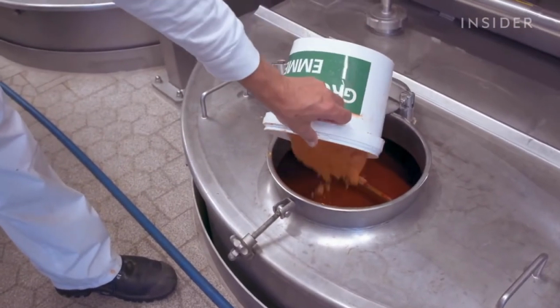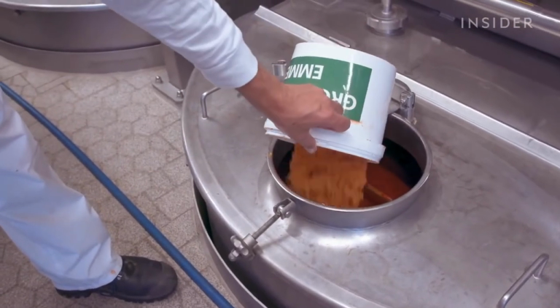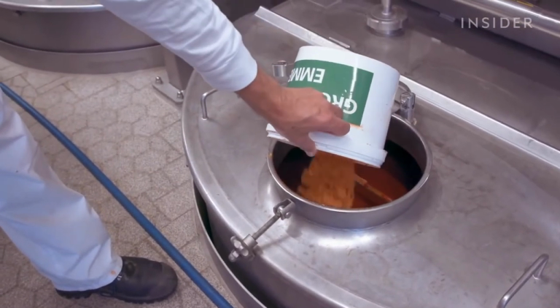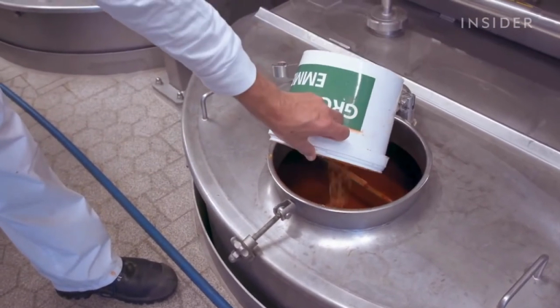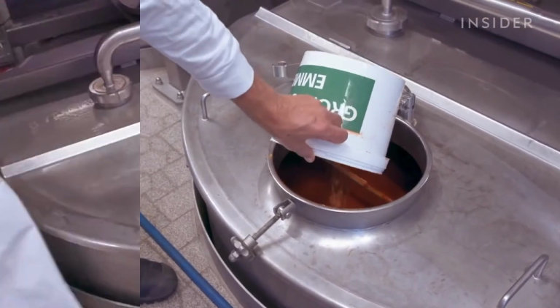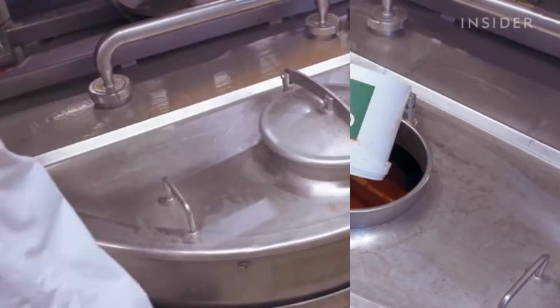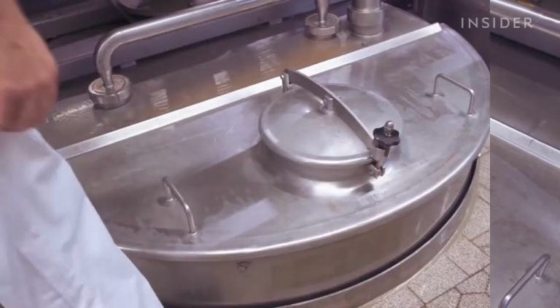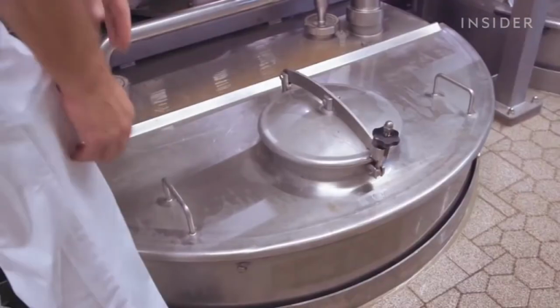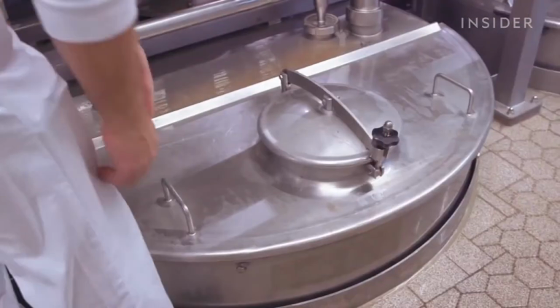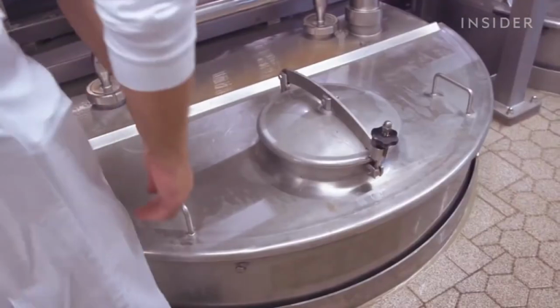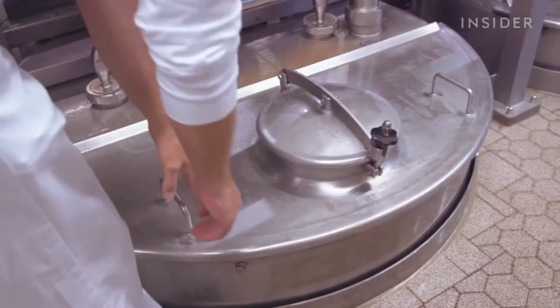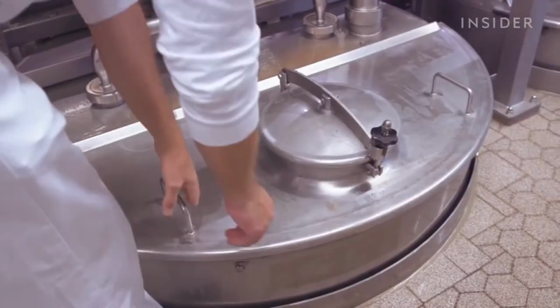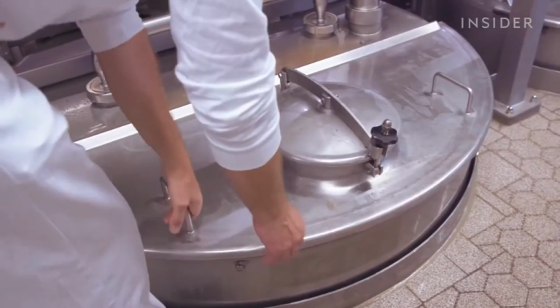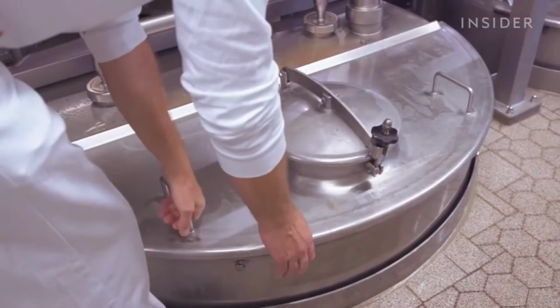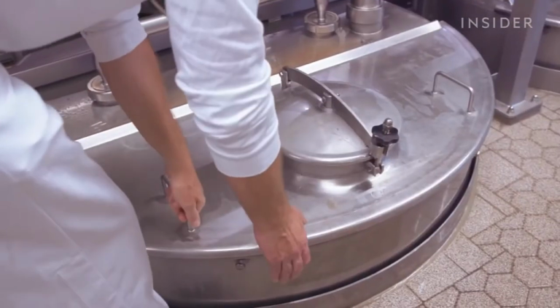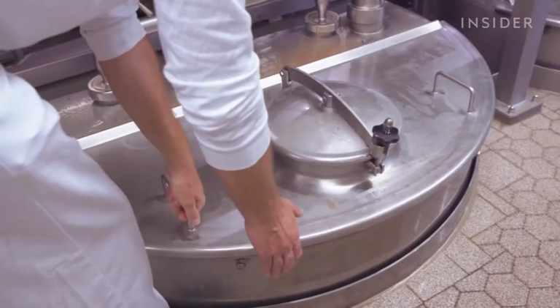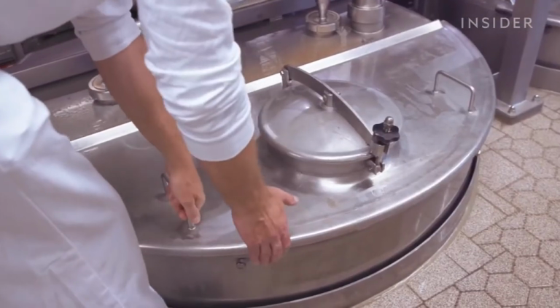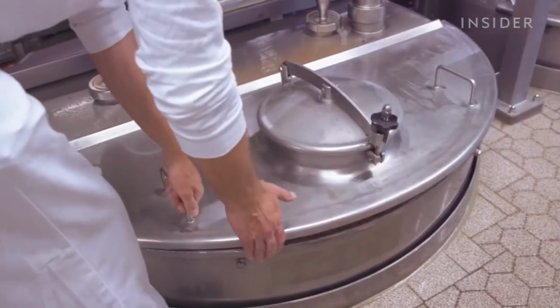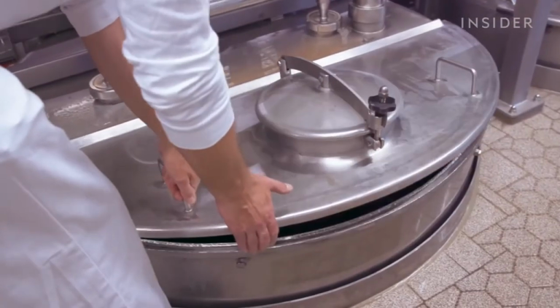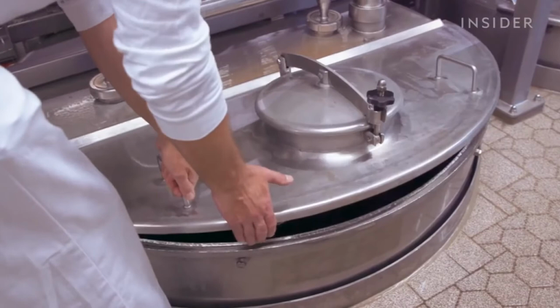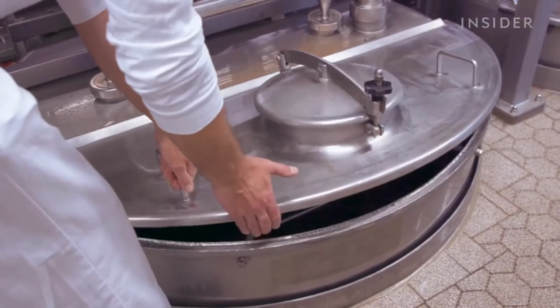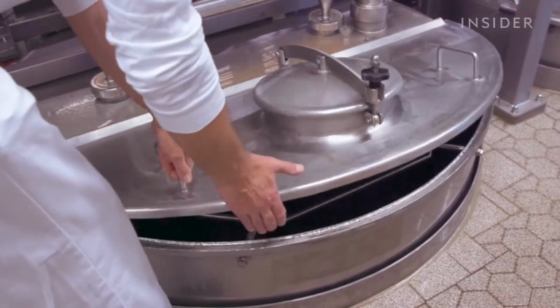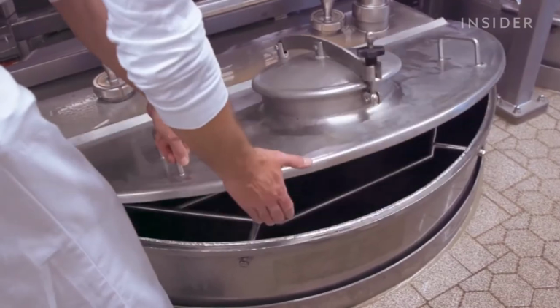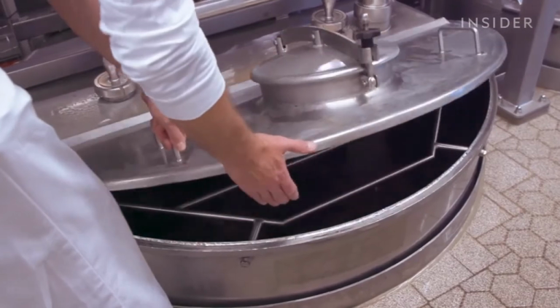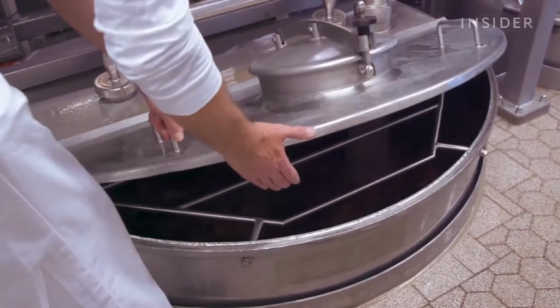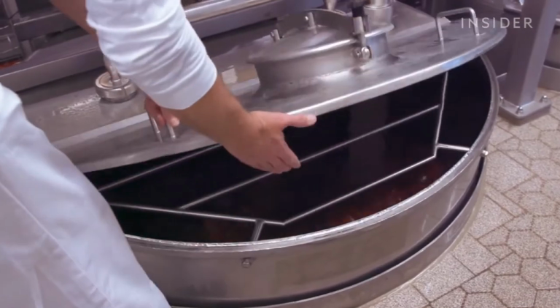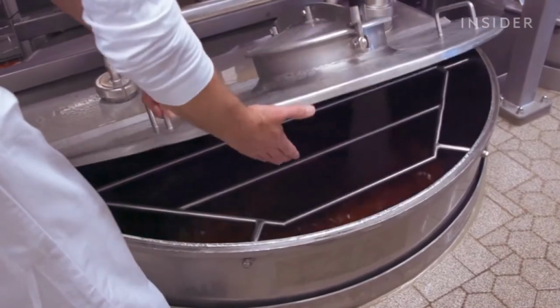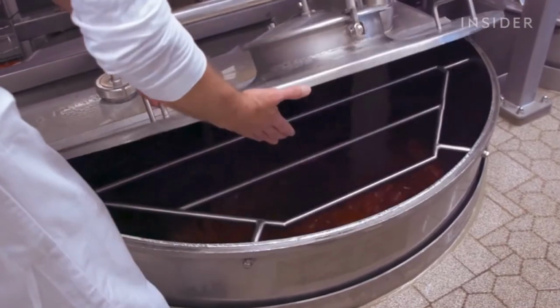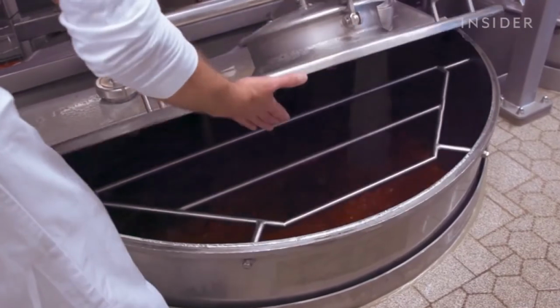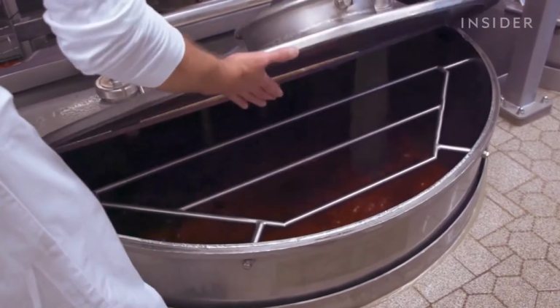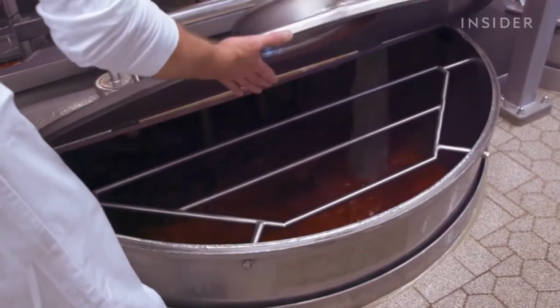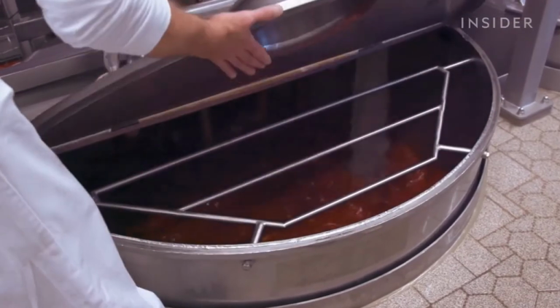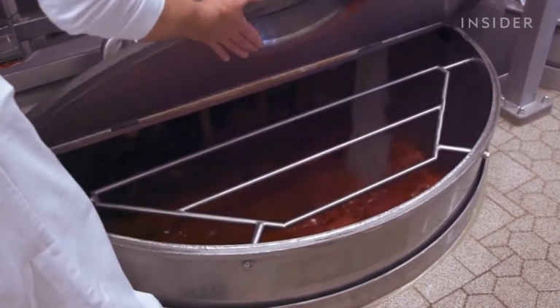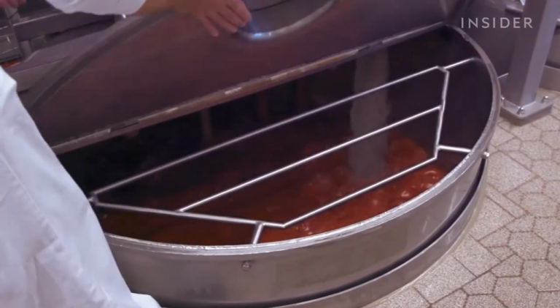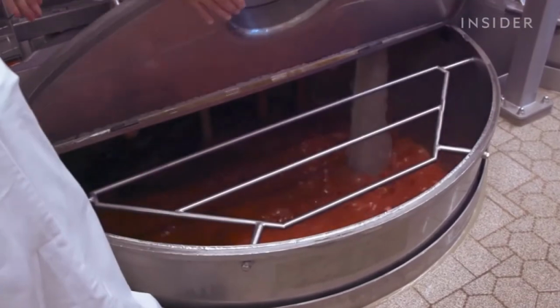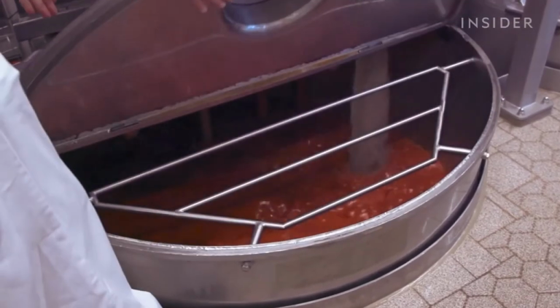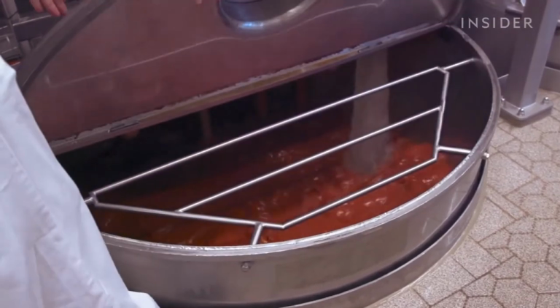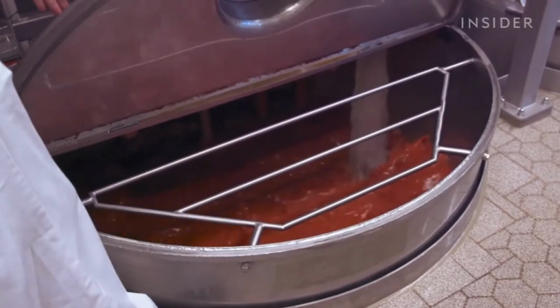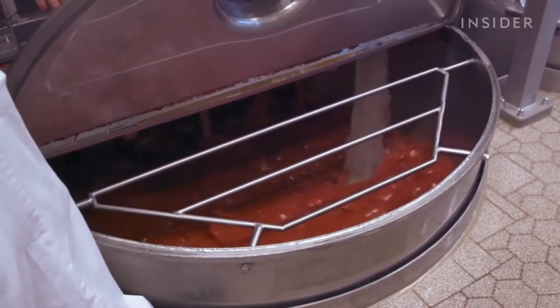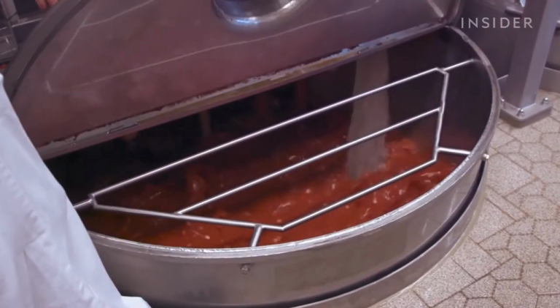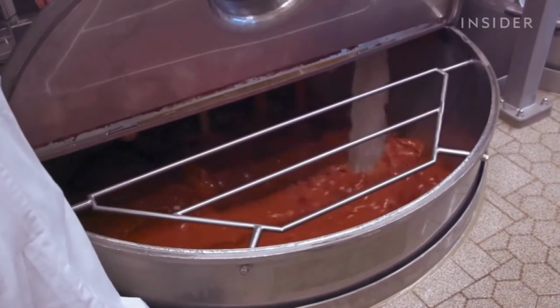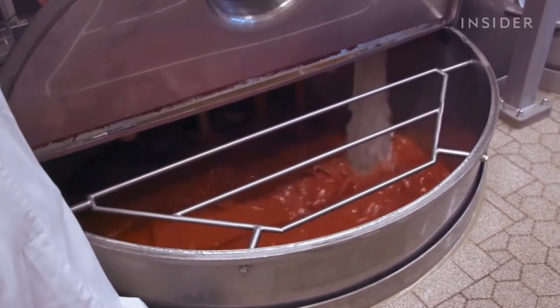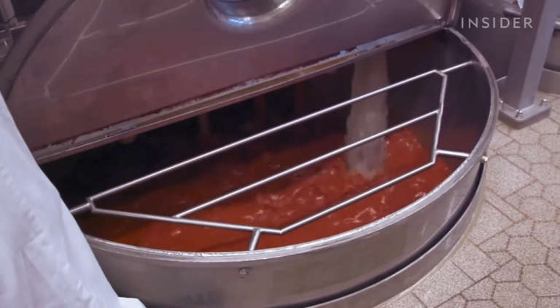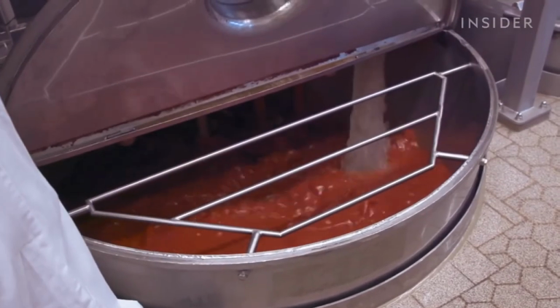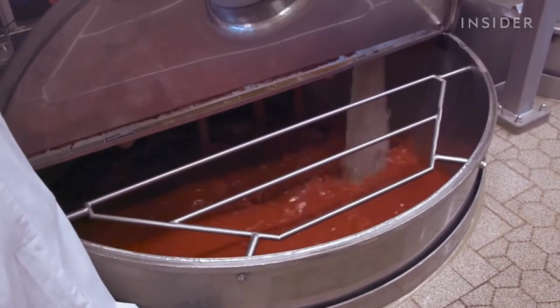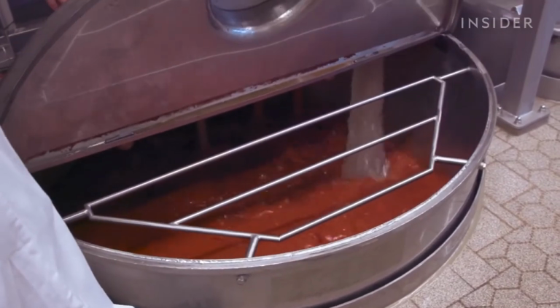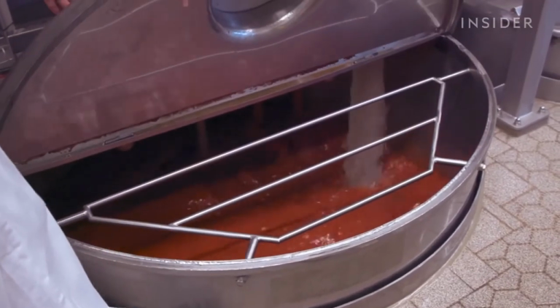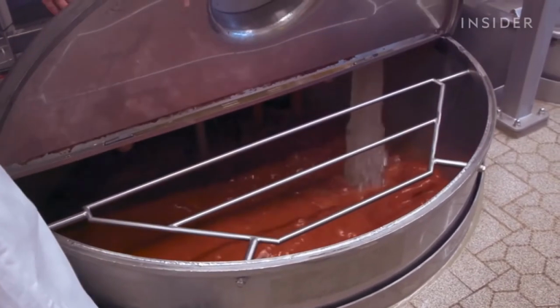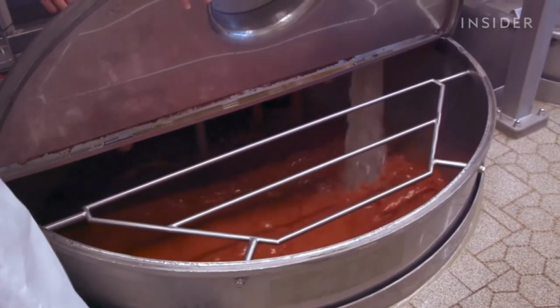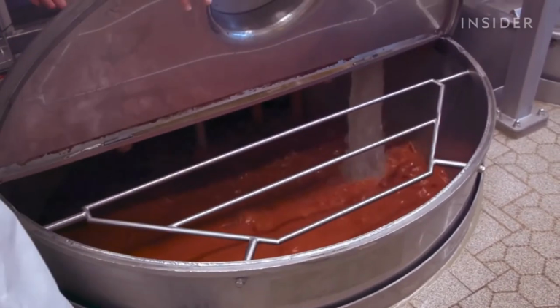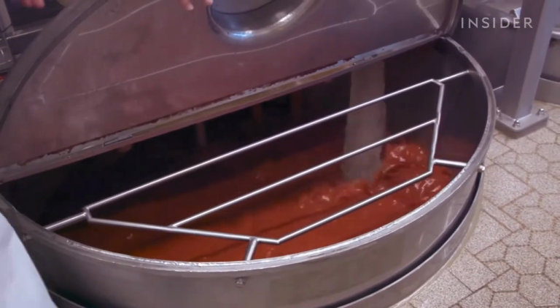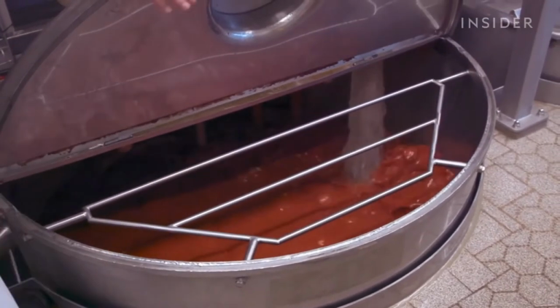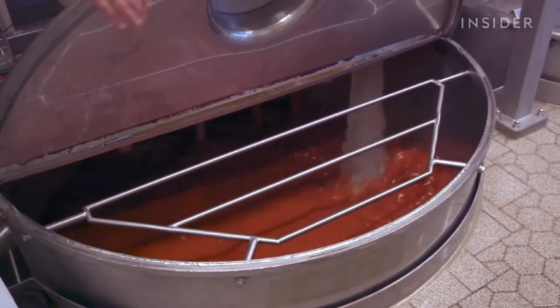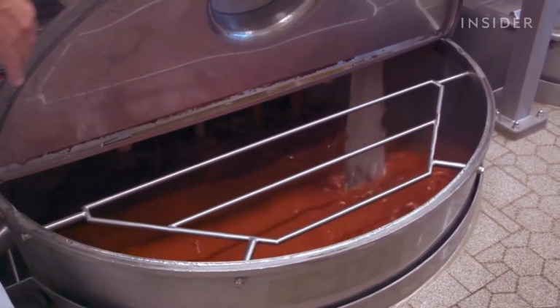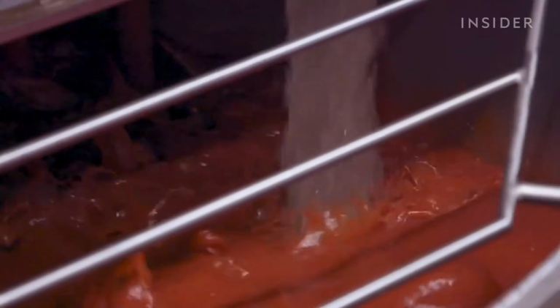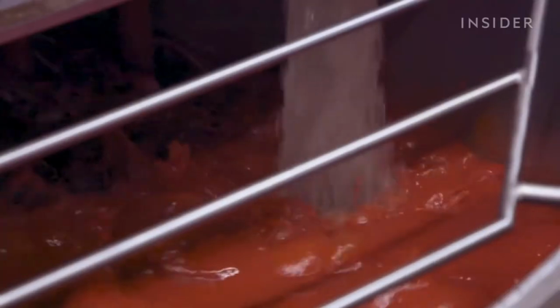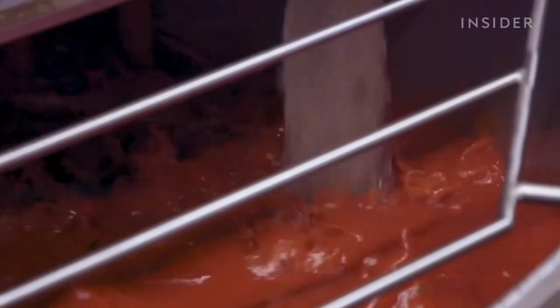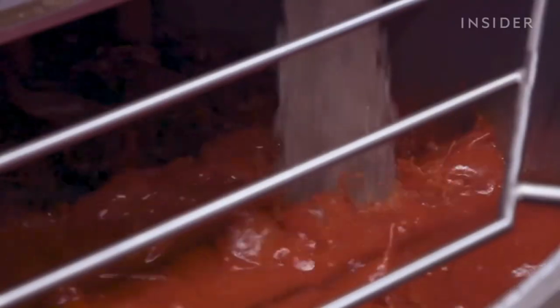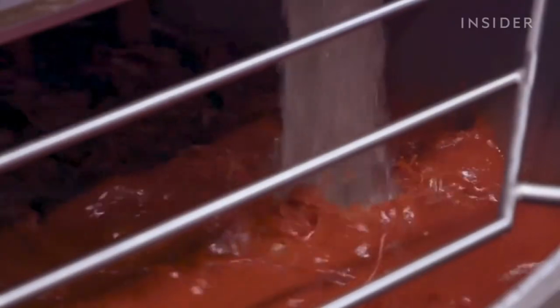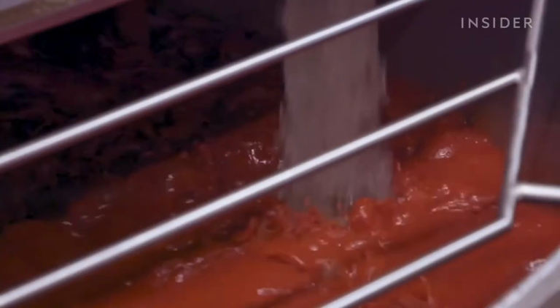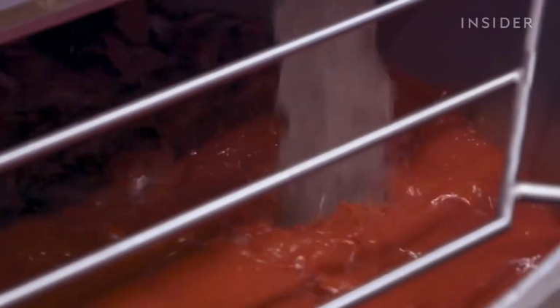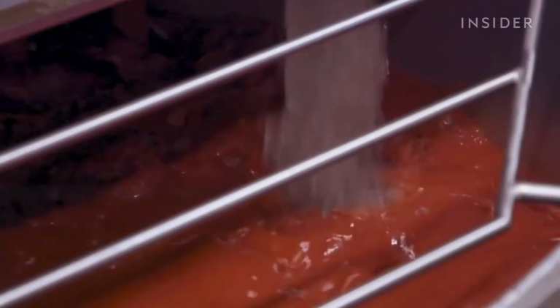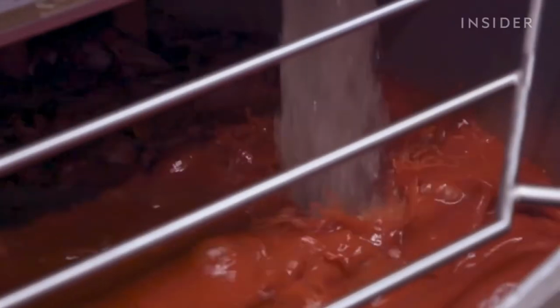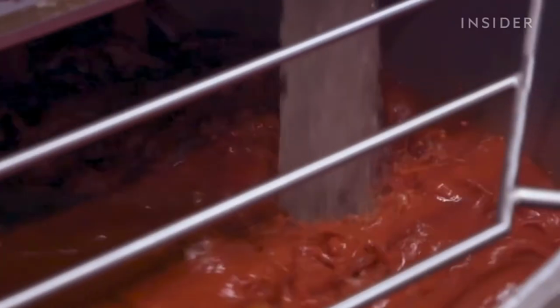The process is mainly about heating the ketchup and then cooling it down. Afterwards we fill it into the bottles.